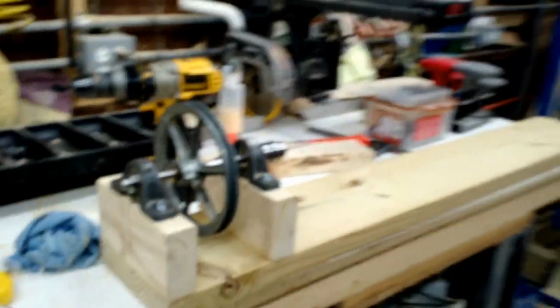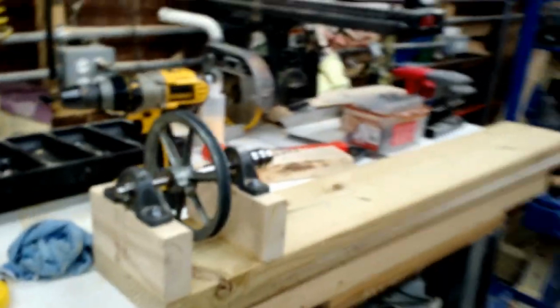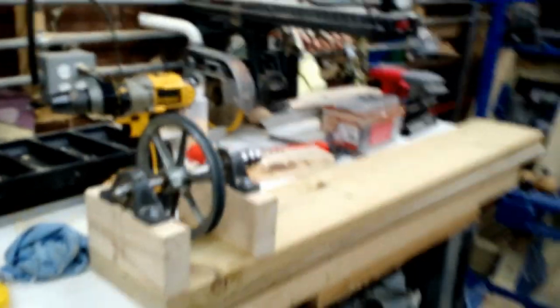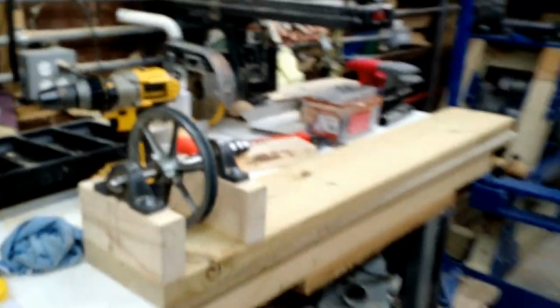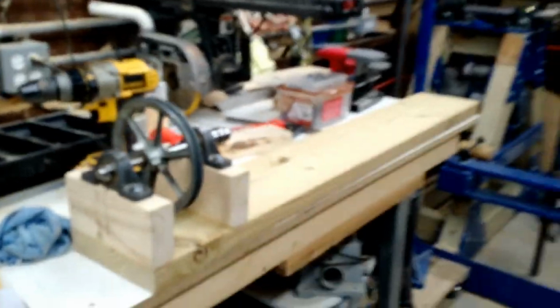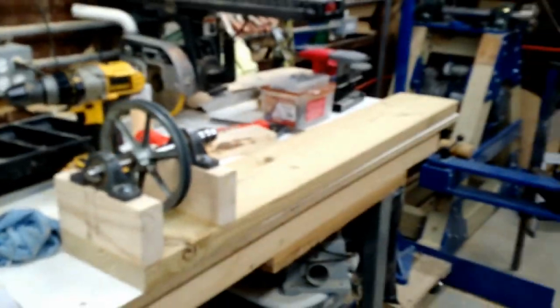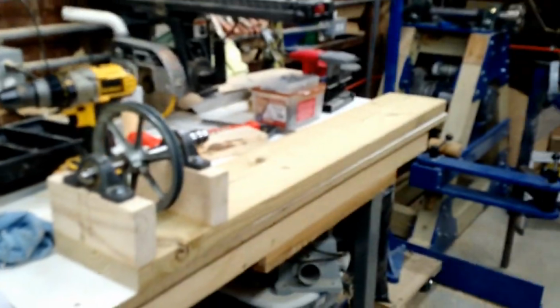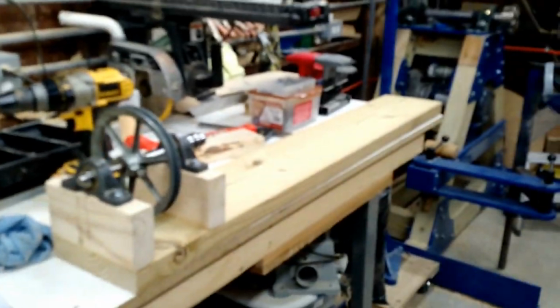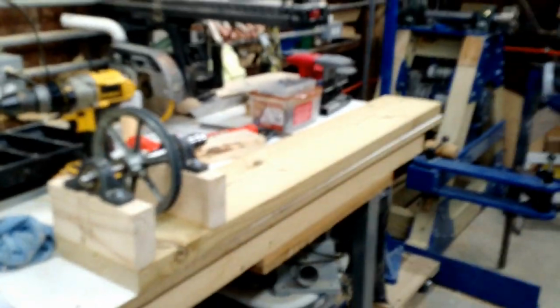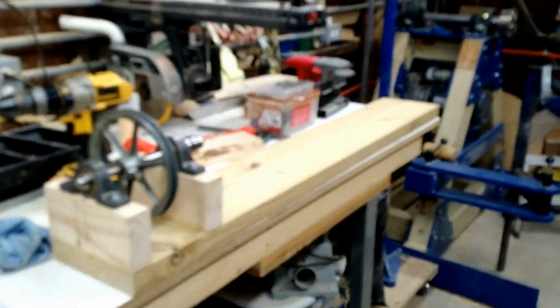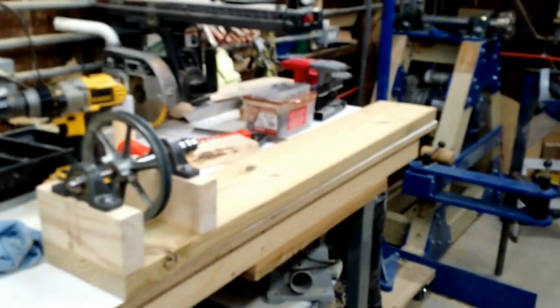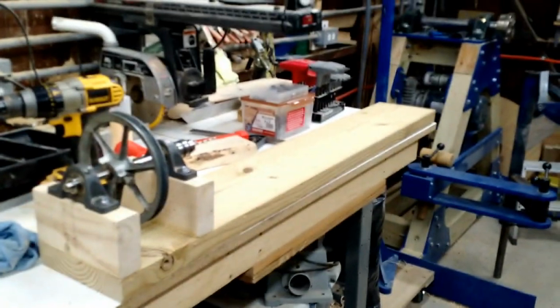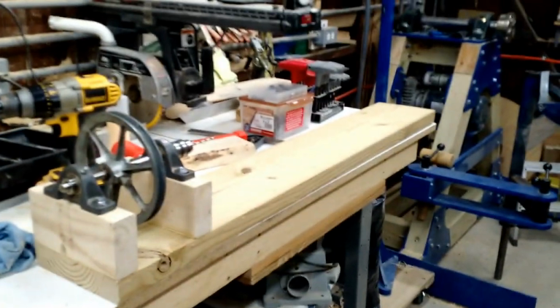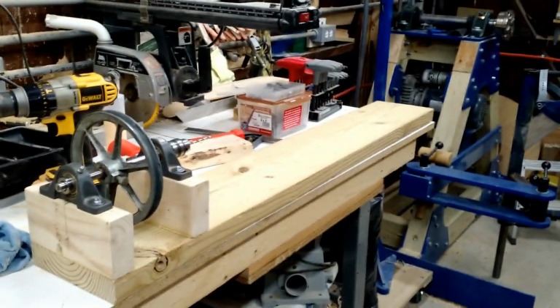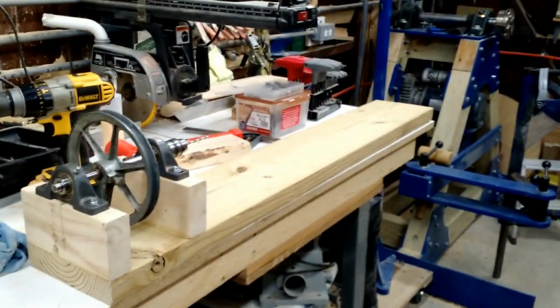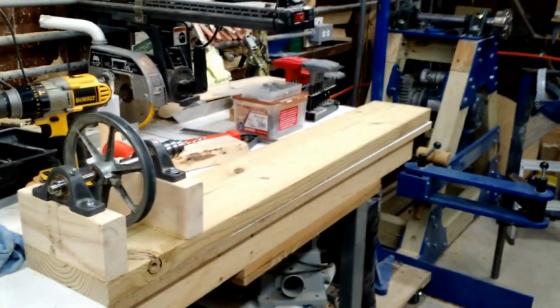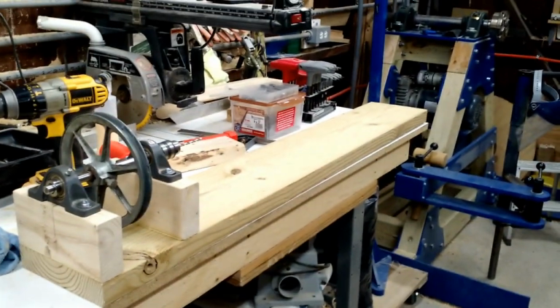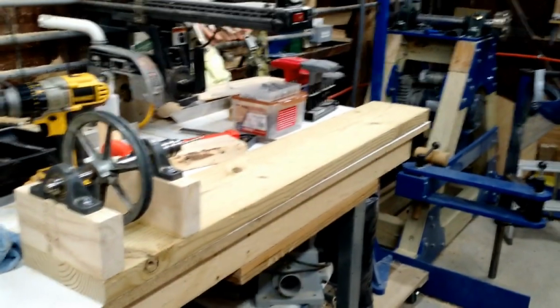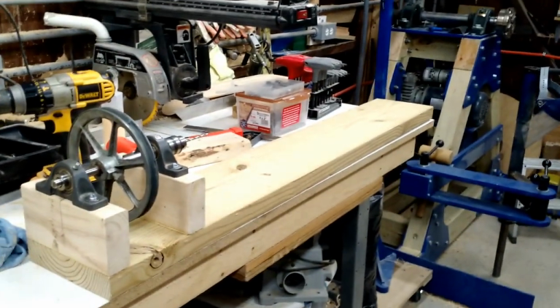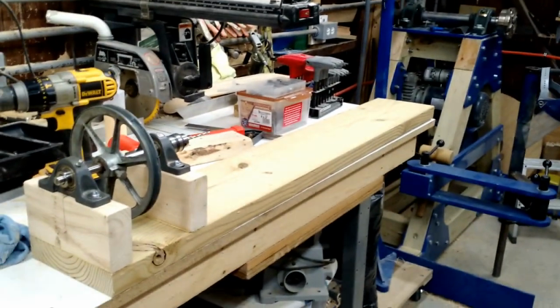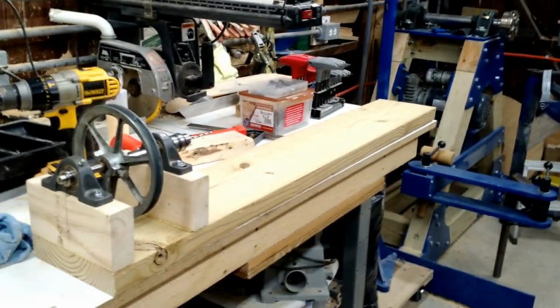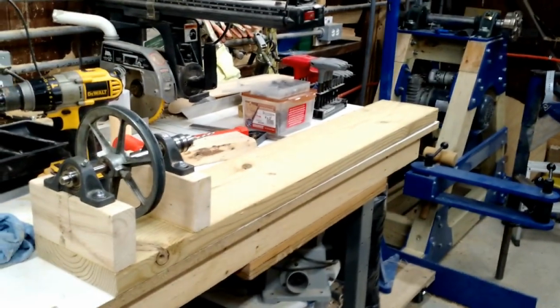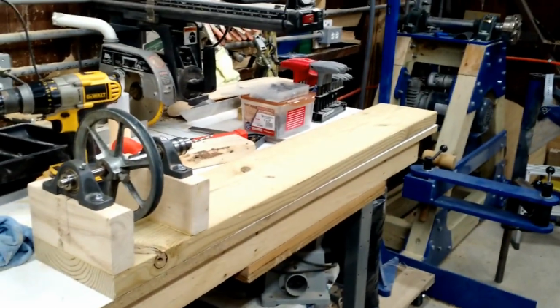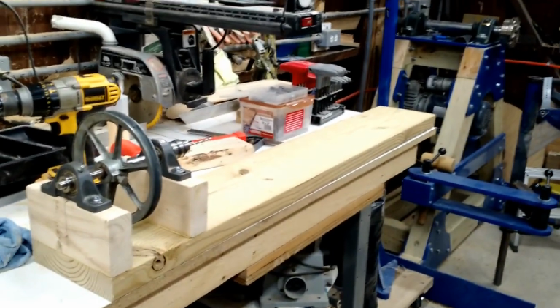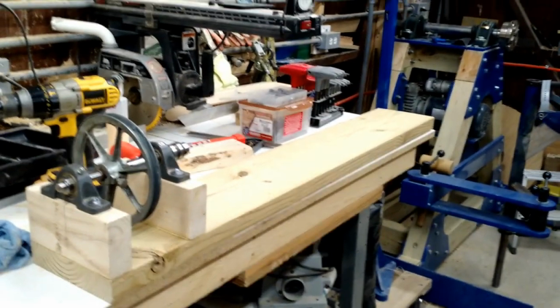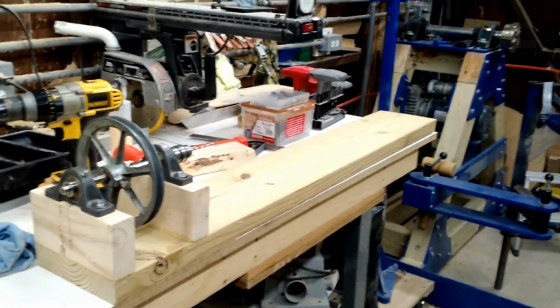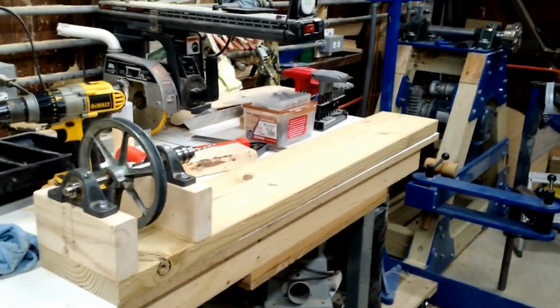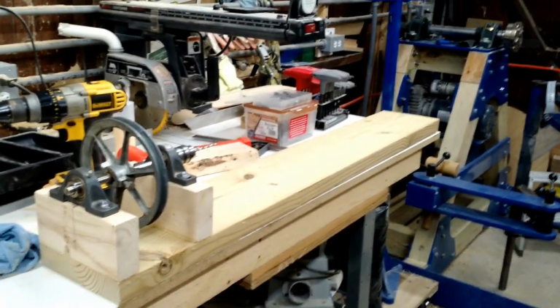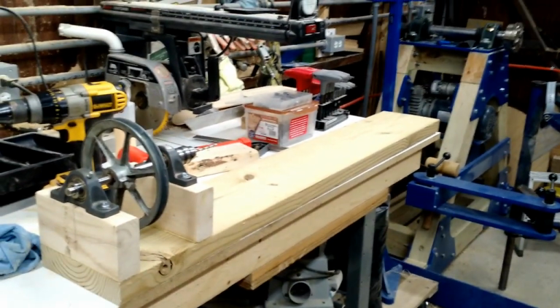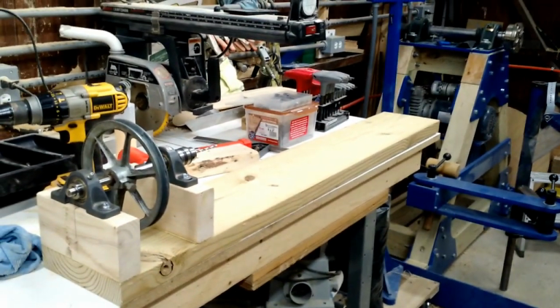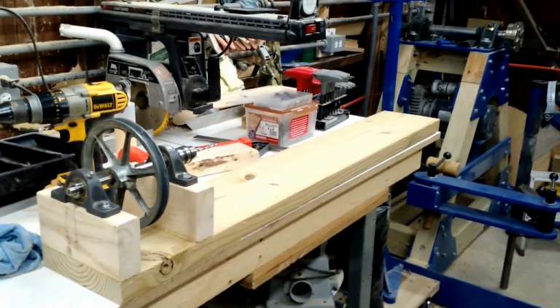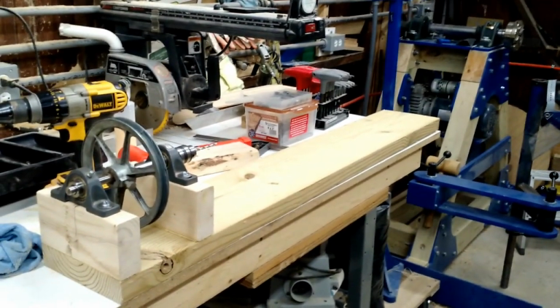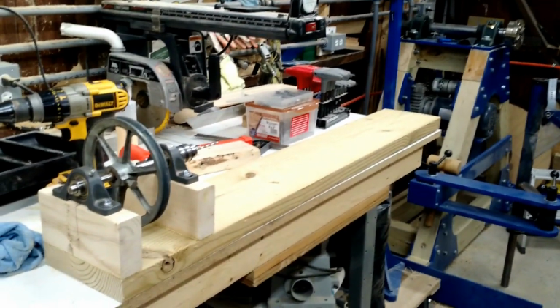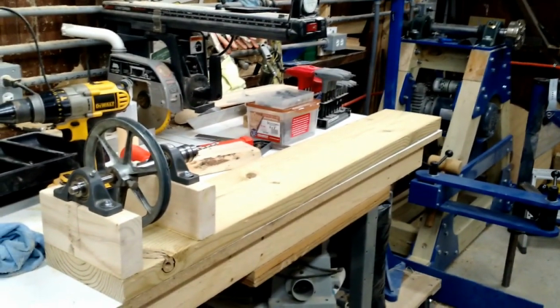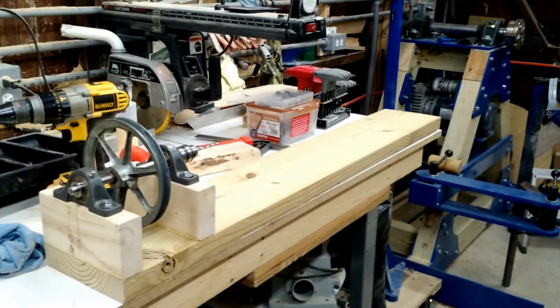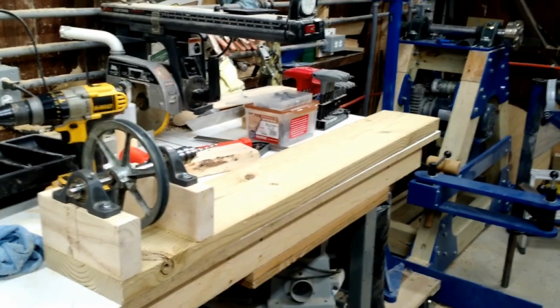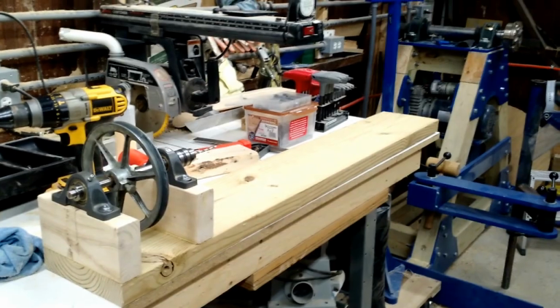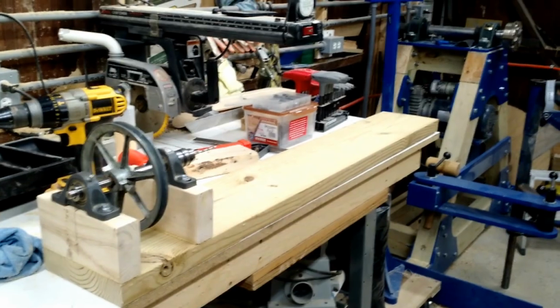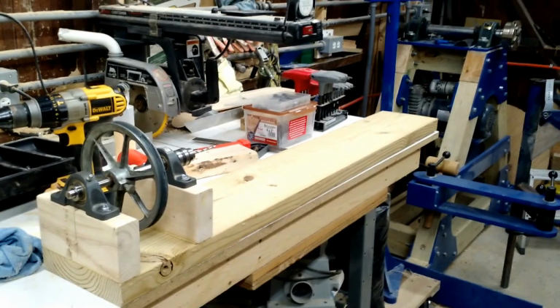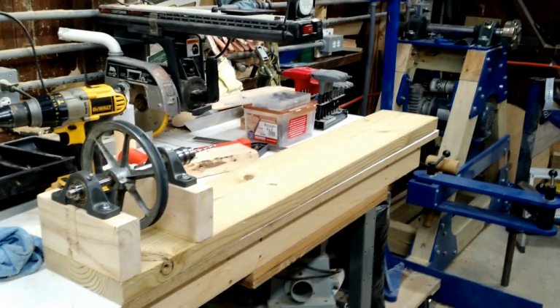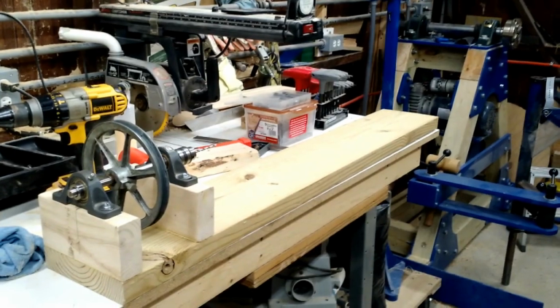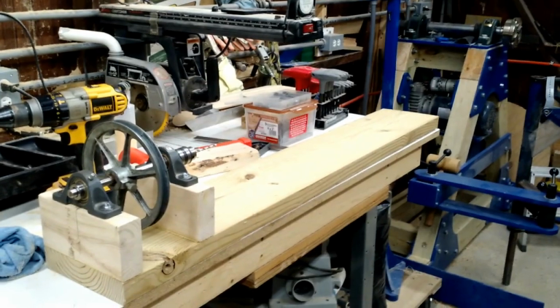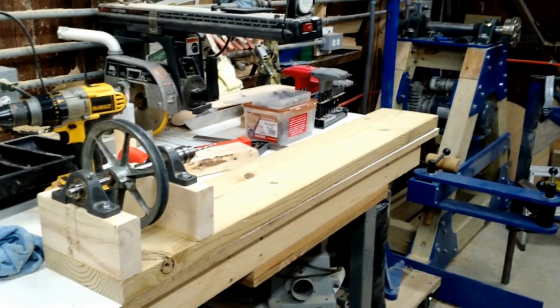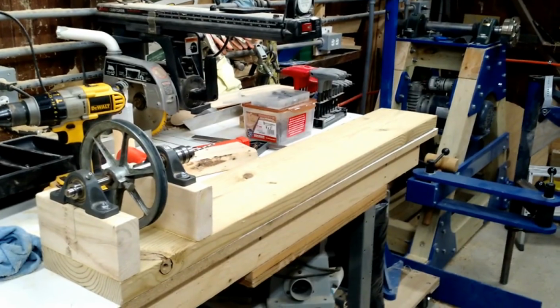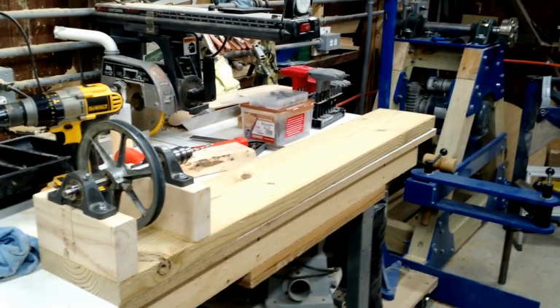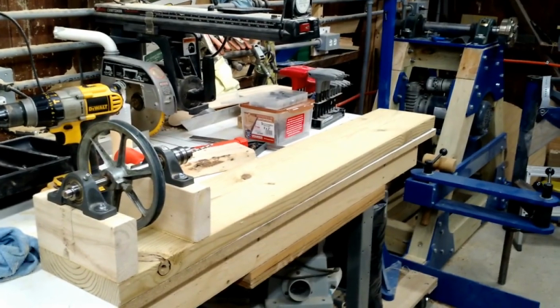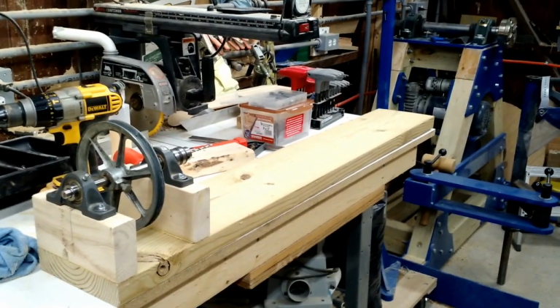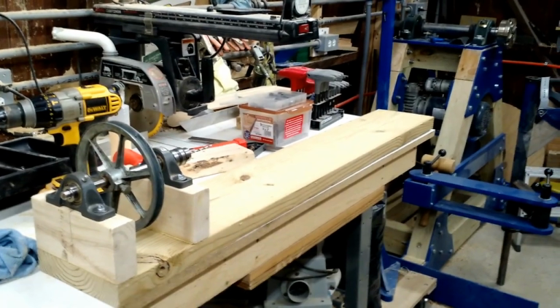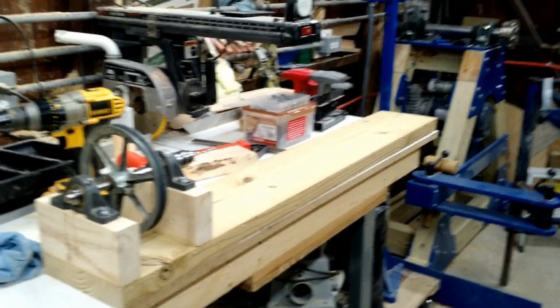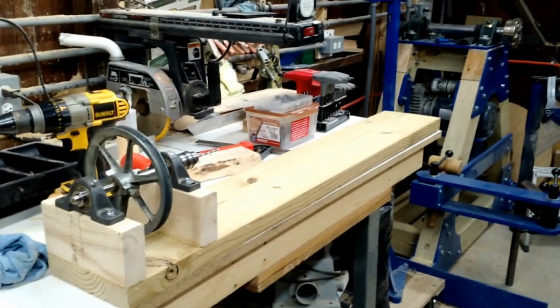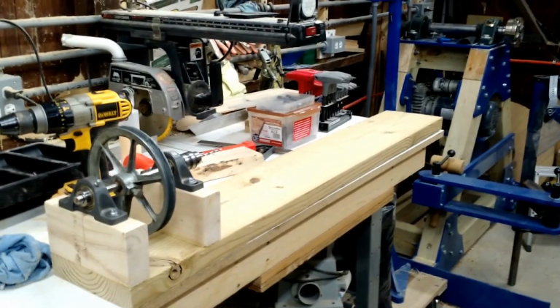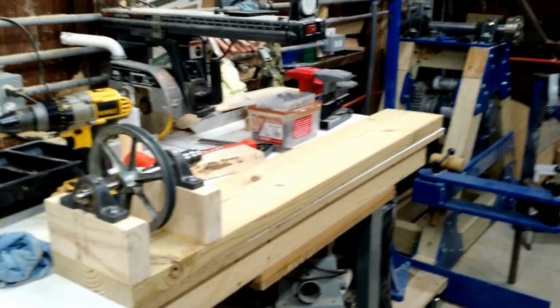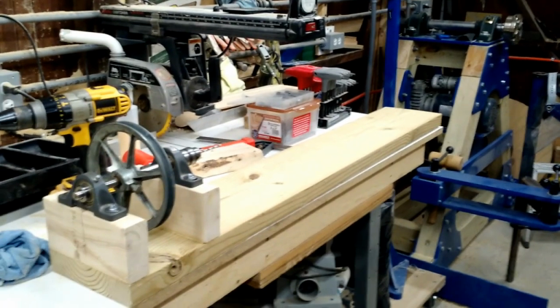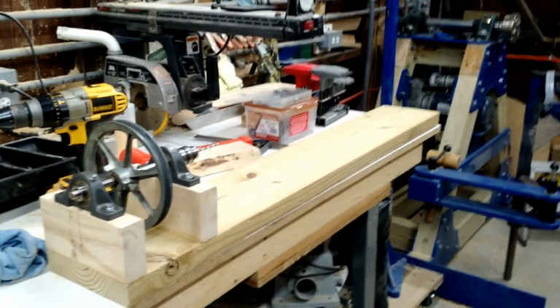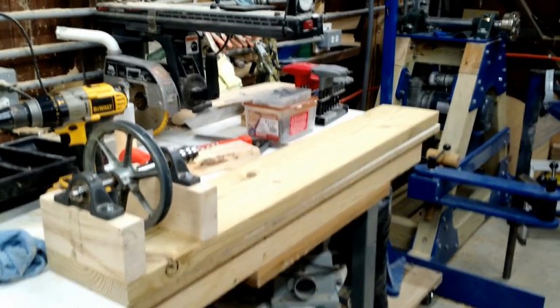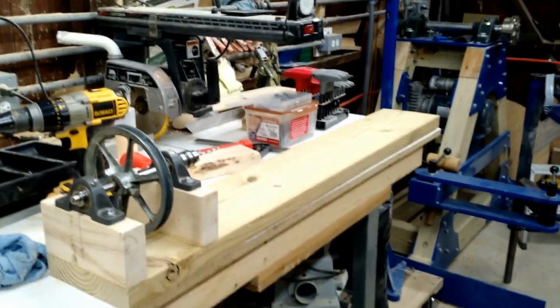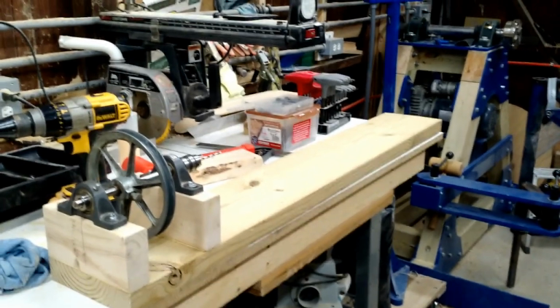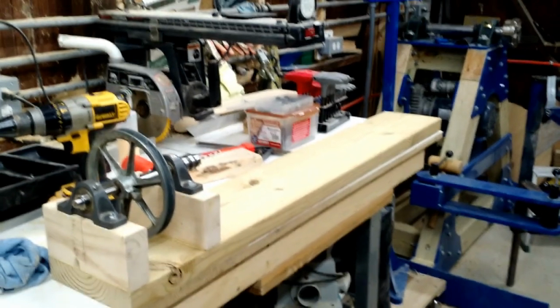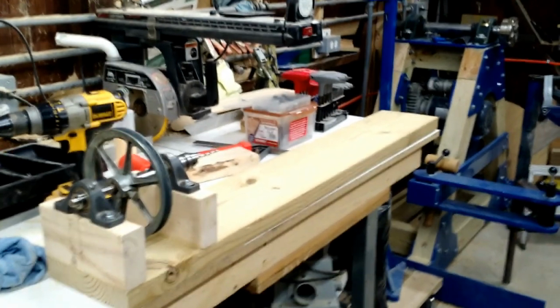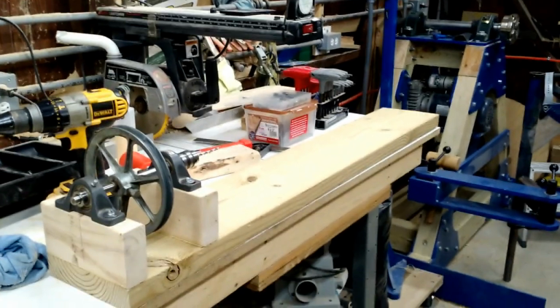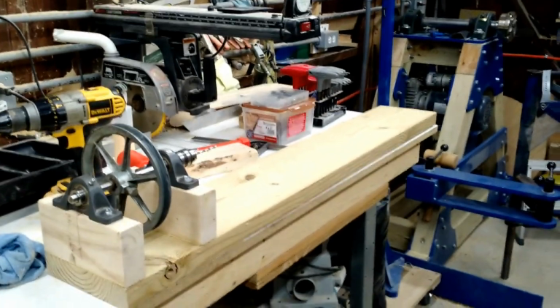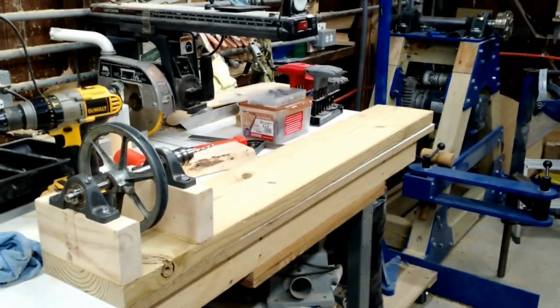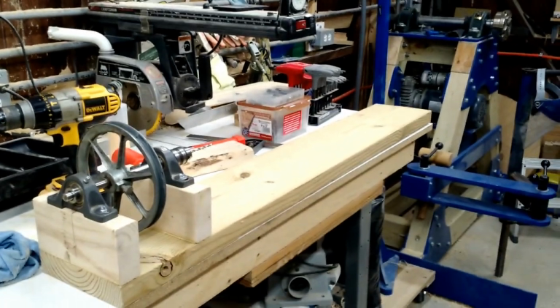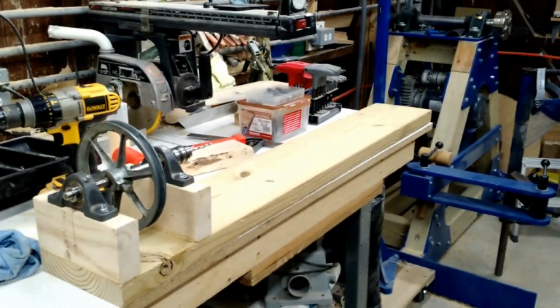And there we have it. So up next is the tailstock. Let's see what we can come up with on a tailstock. Back to the time-lapse.